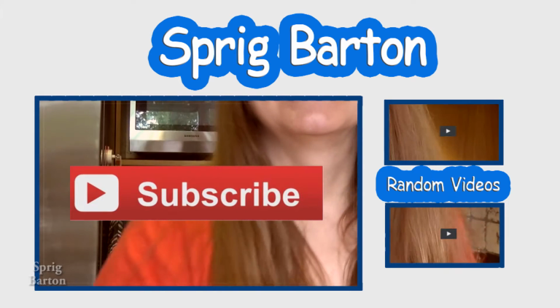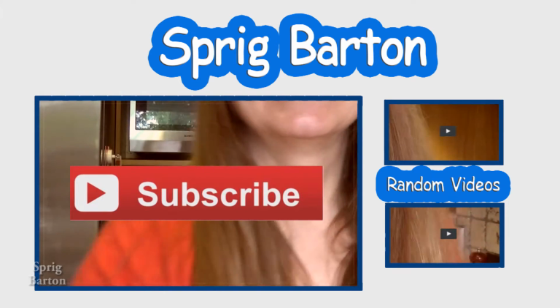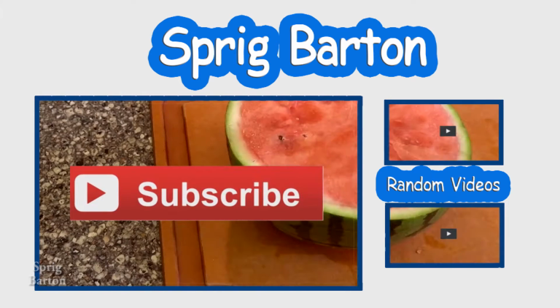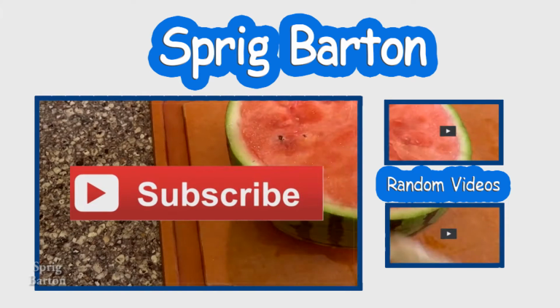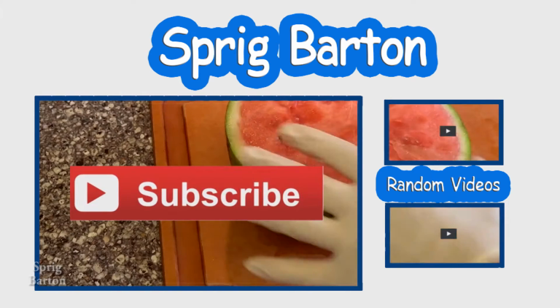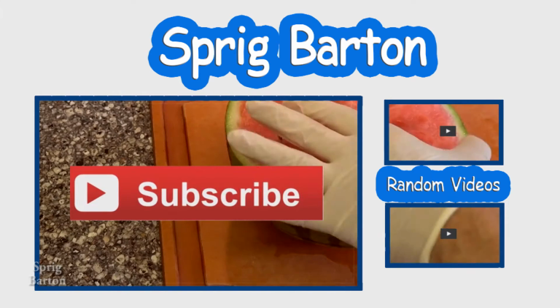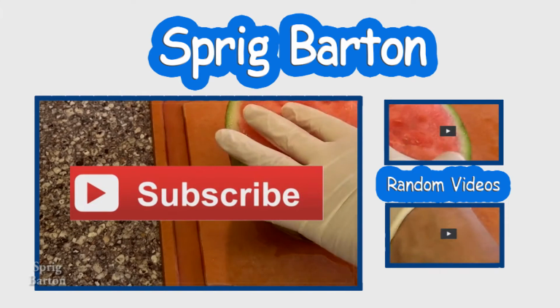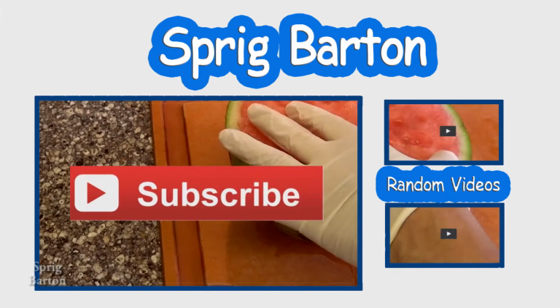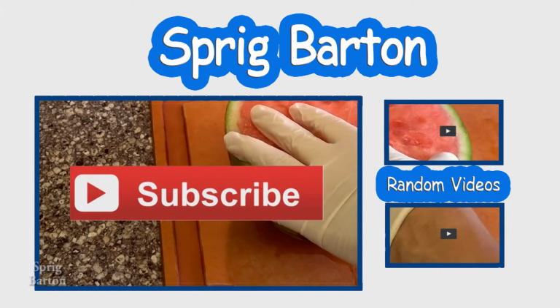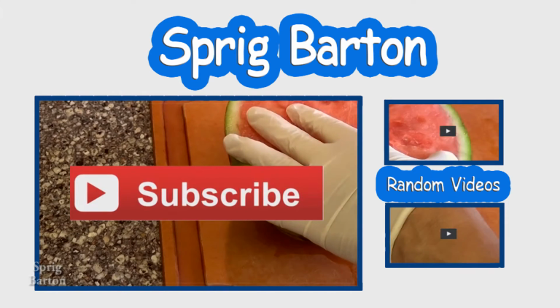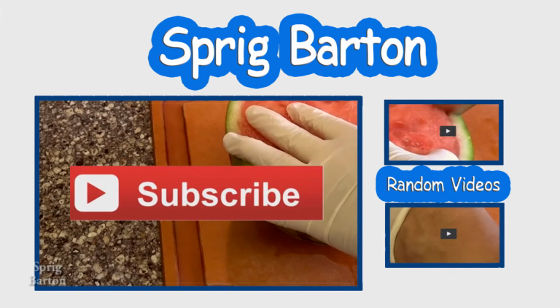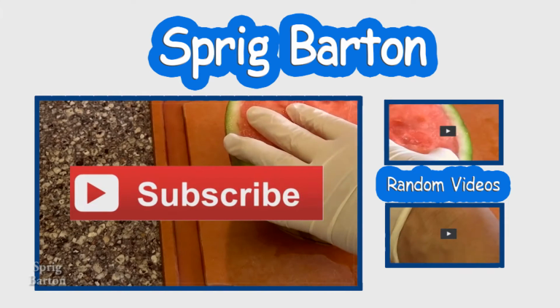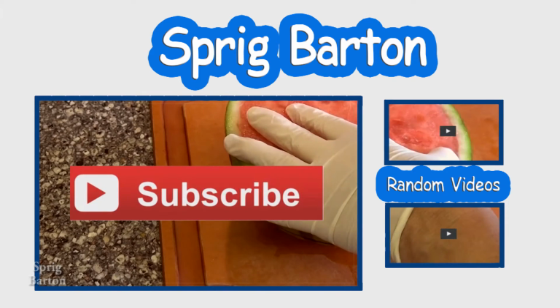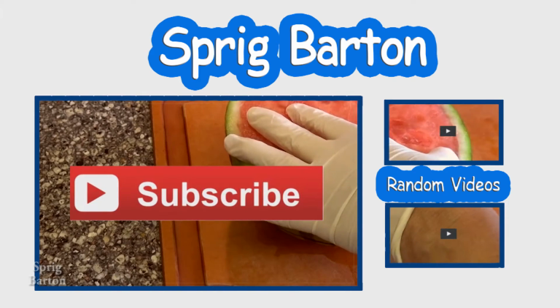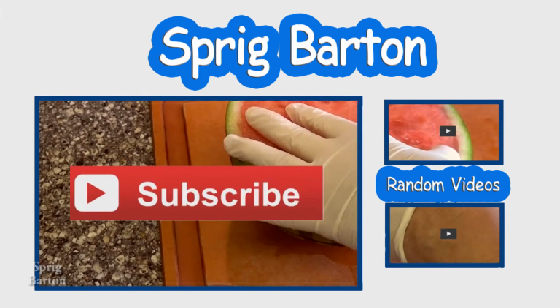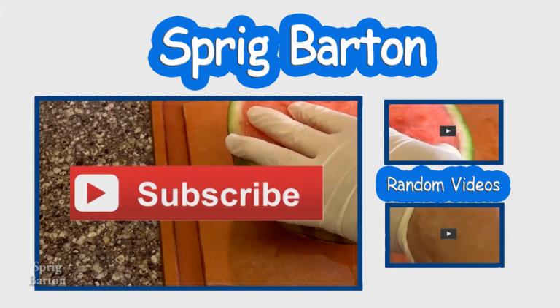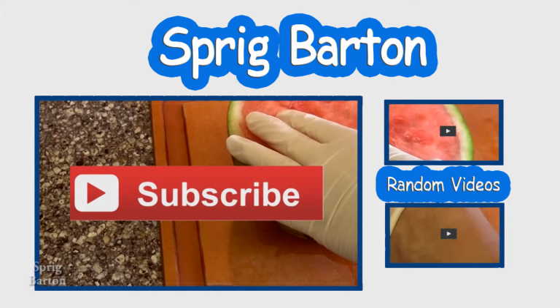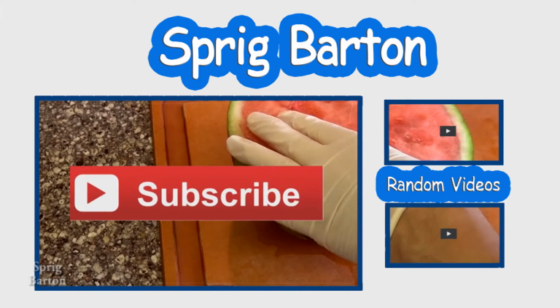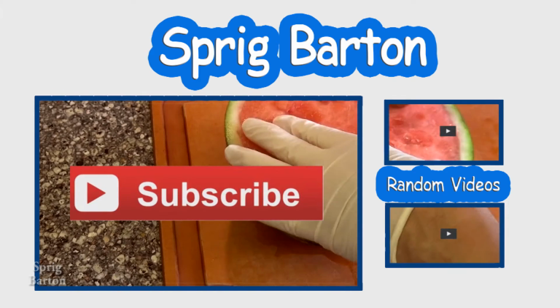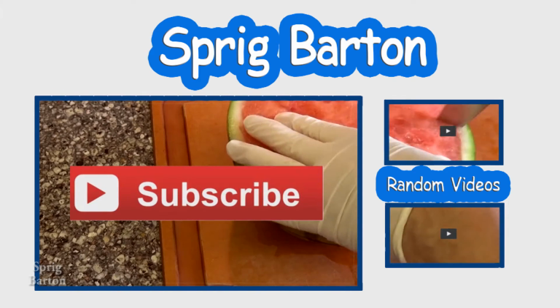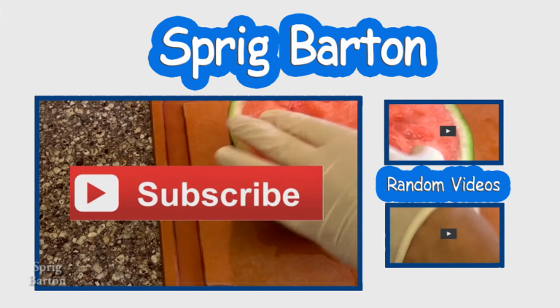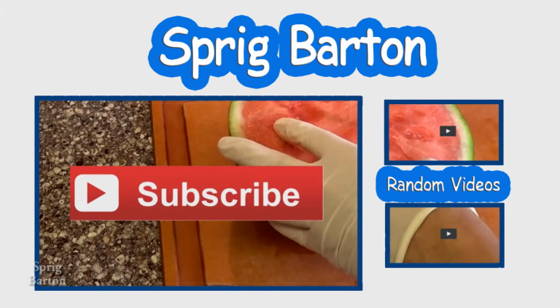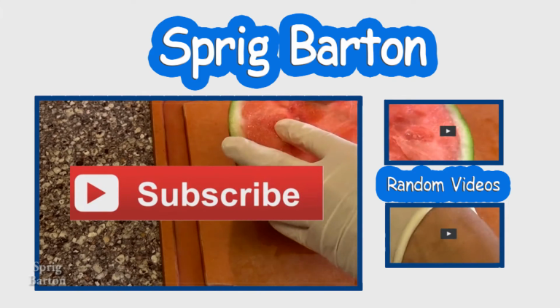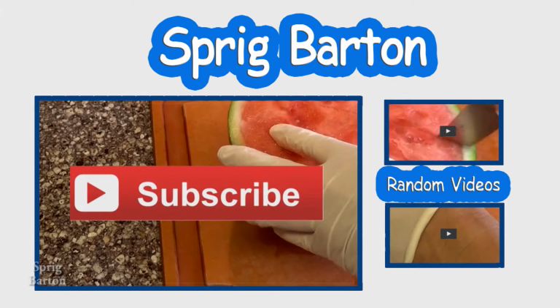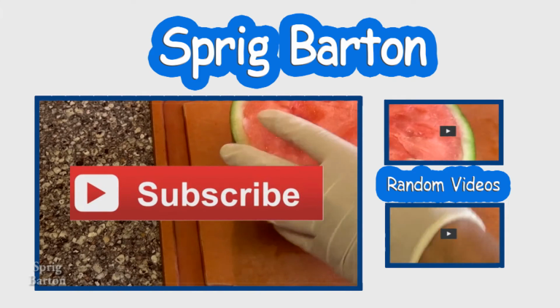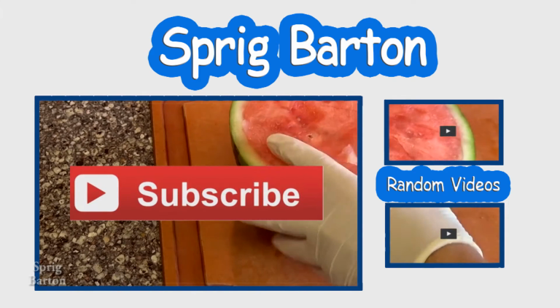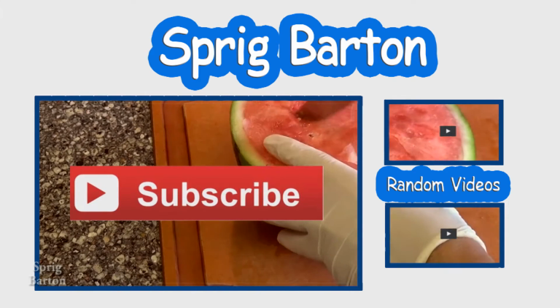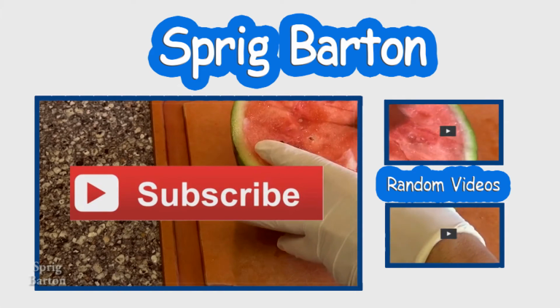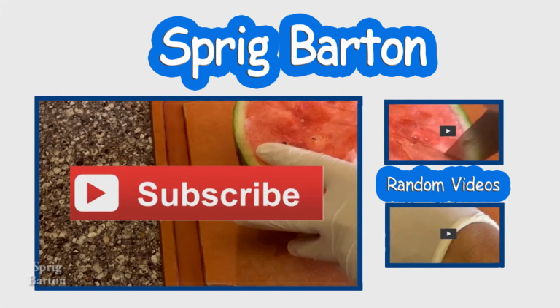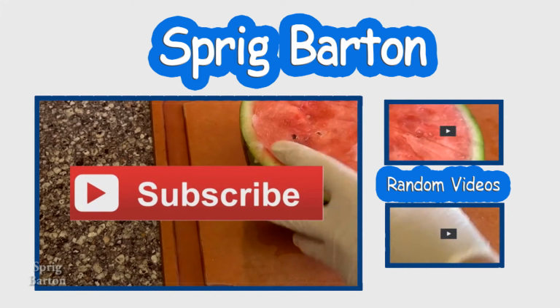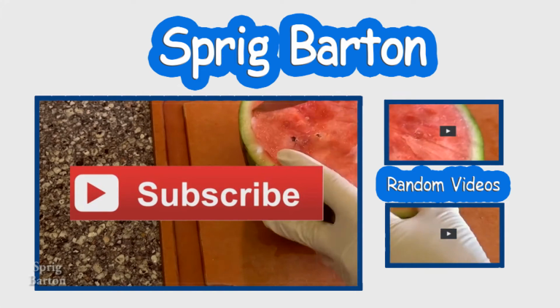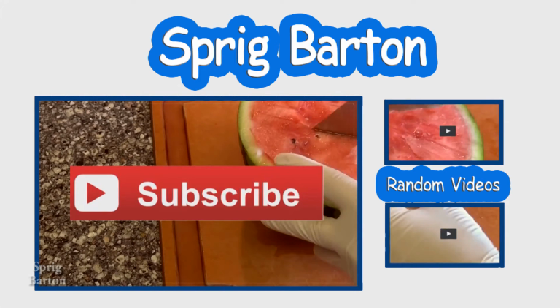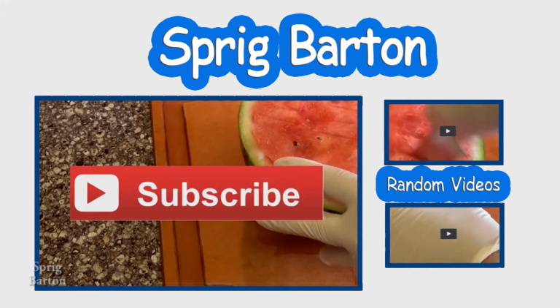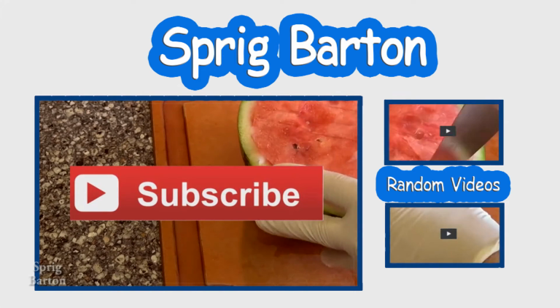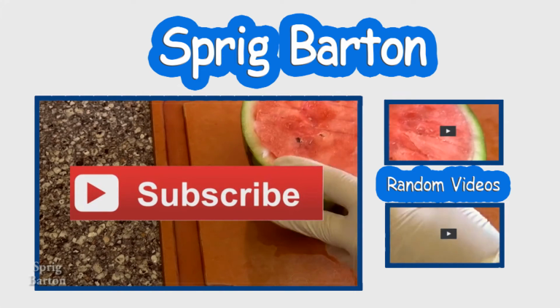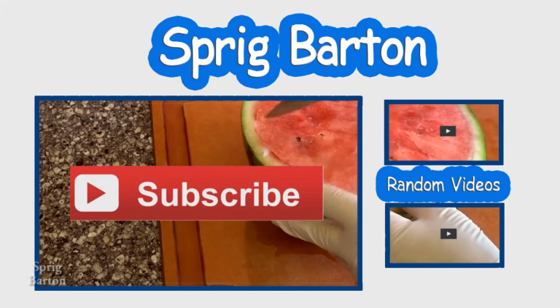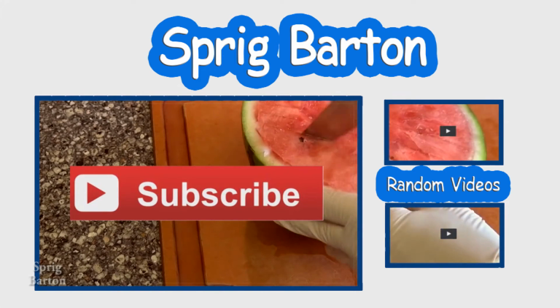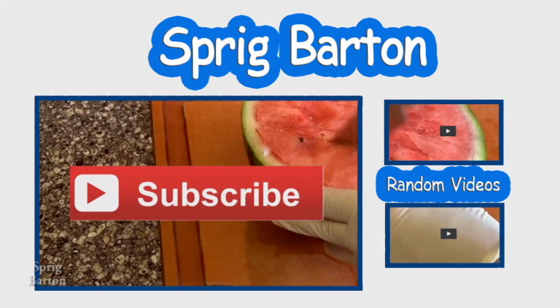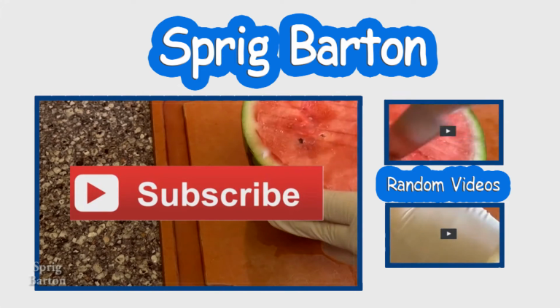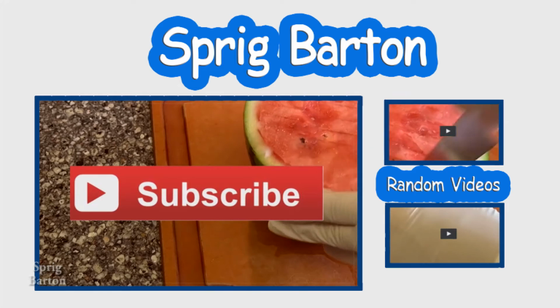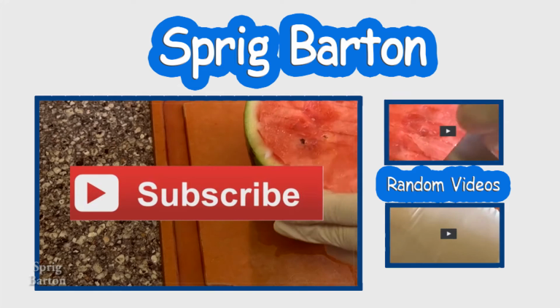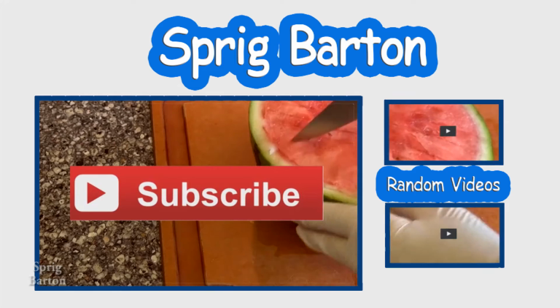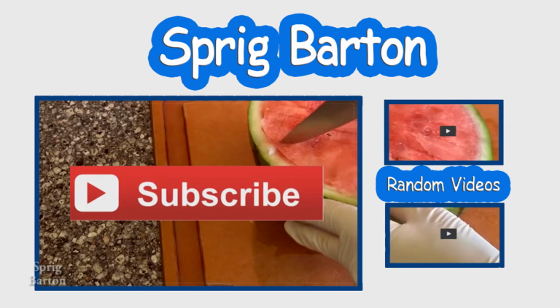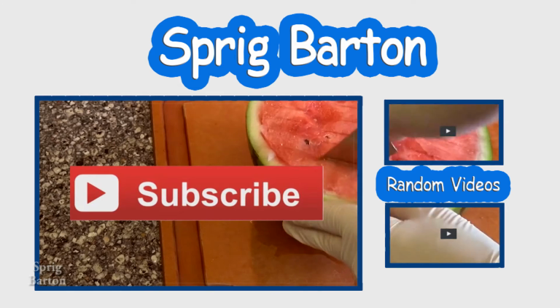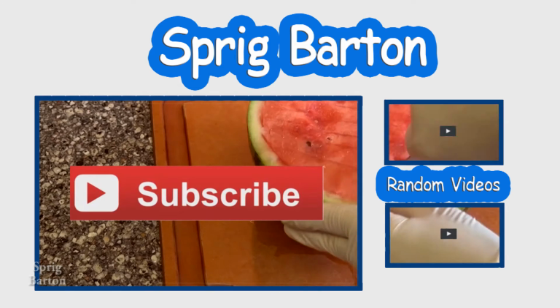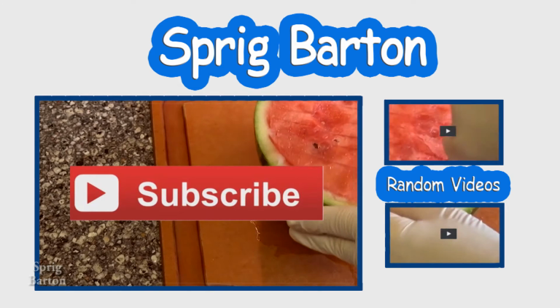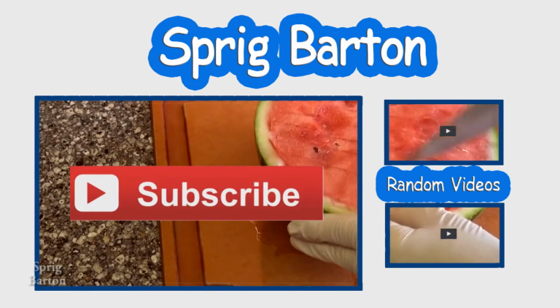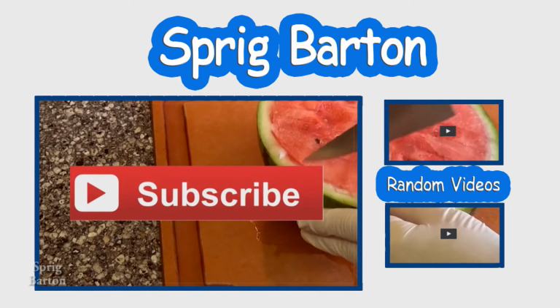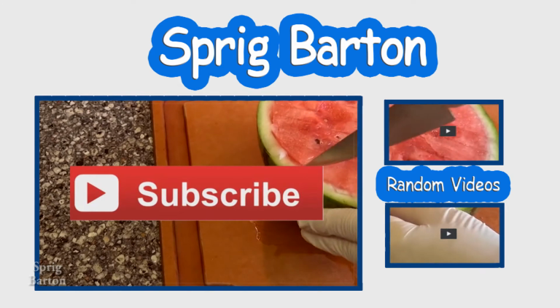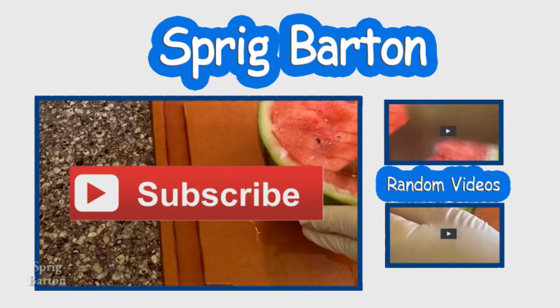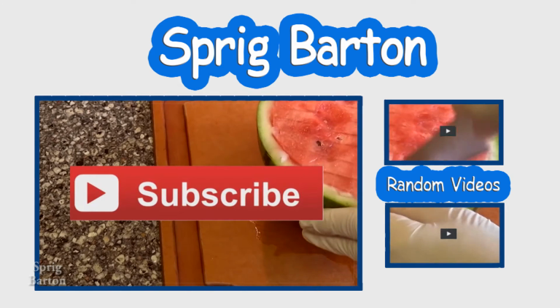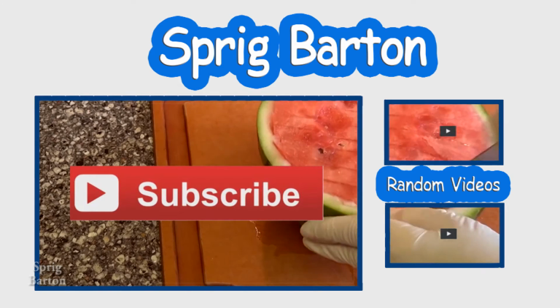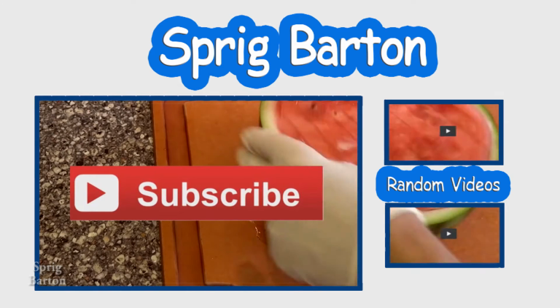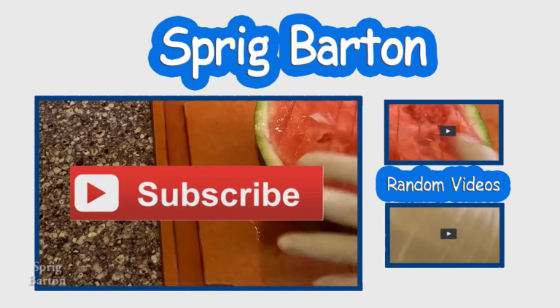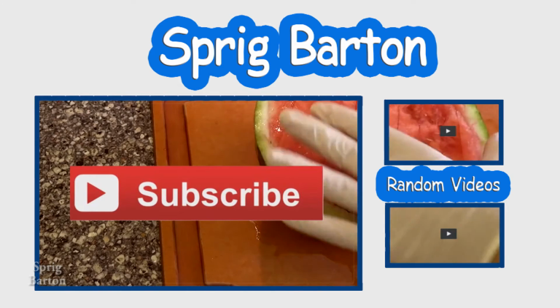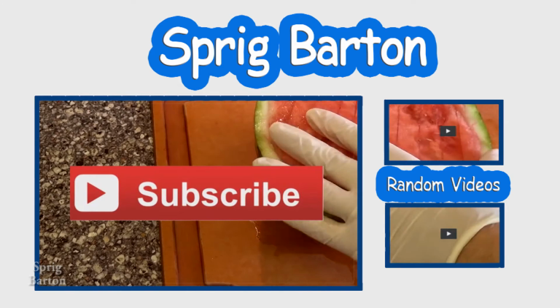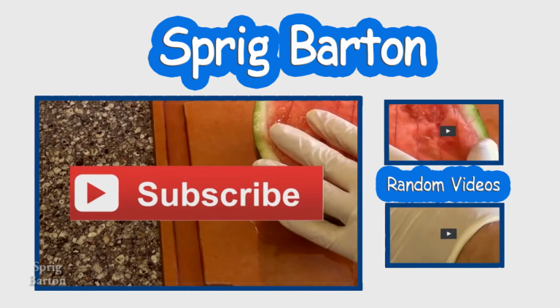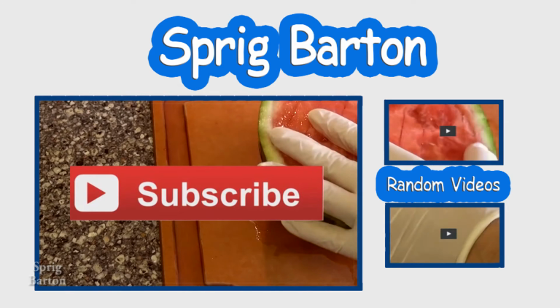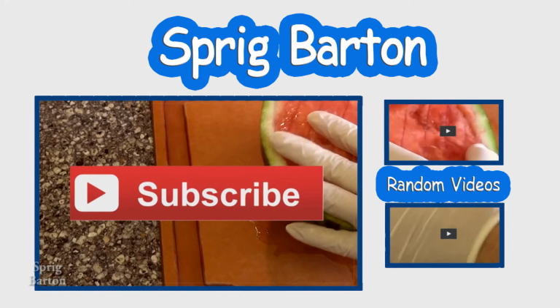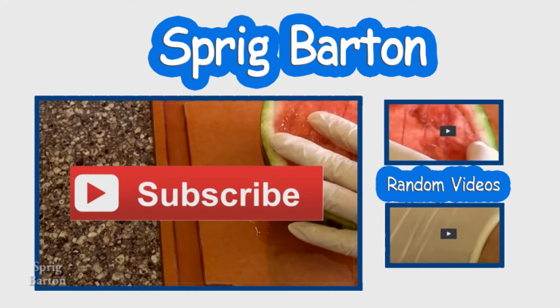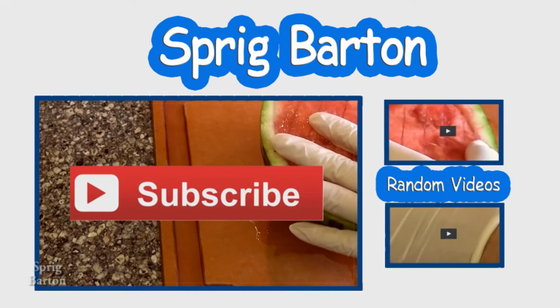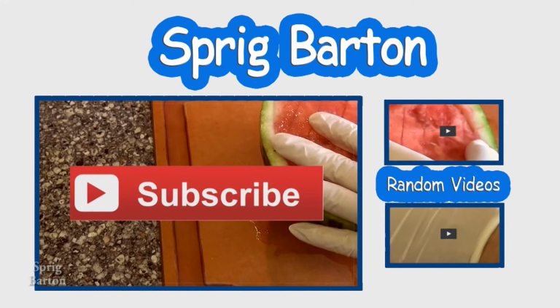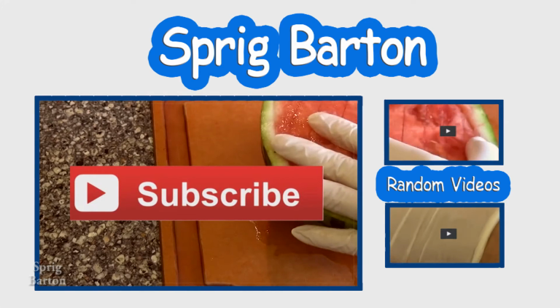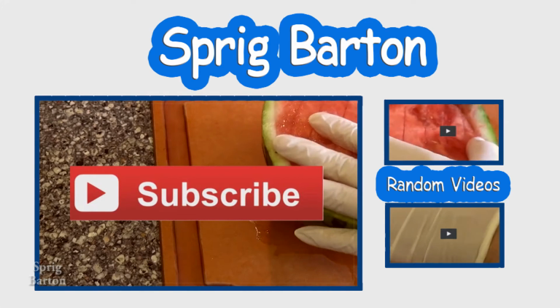Hi, it's Sprig Barton. Thanks for watching. Please click to watch another video or to subscribe.